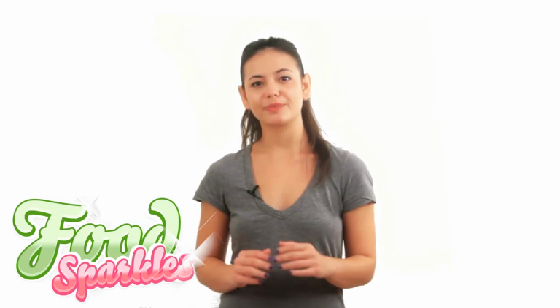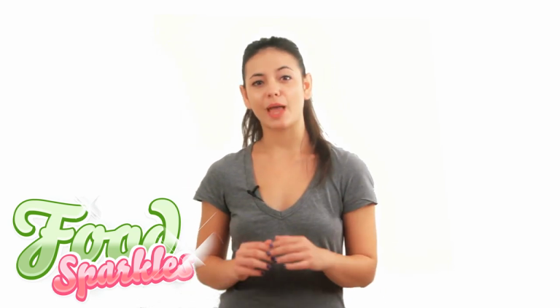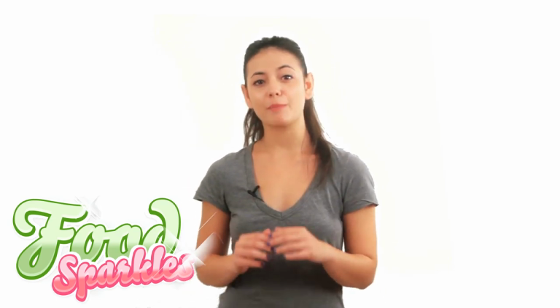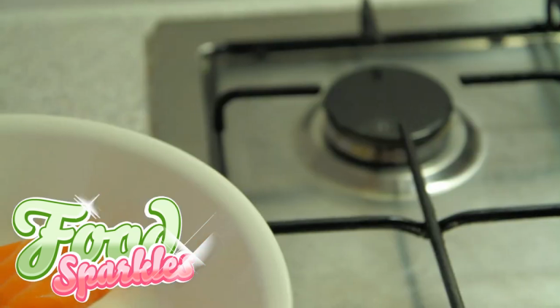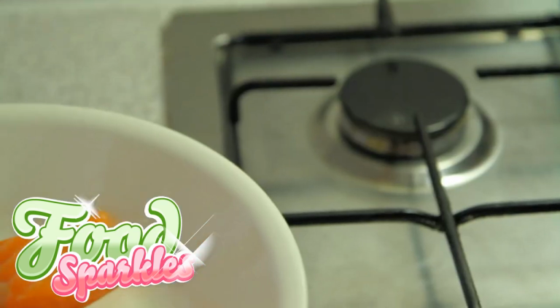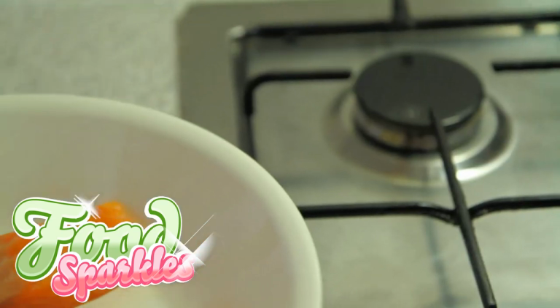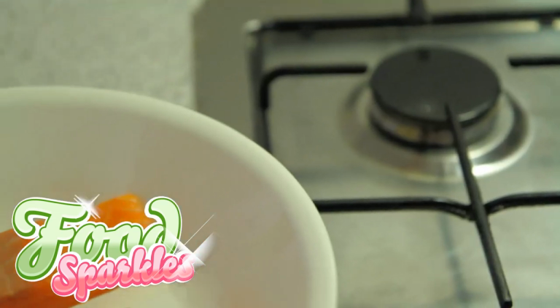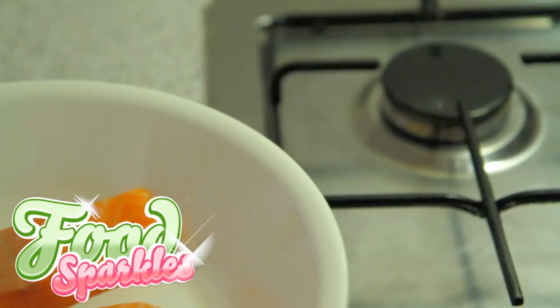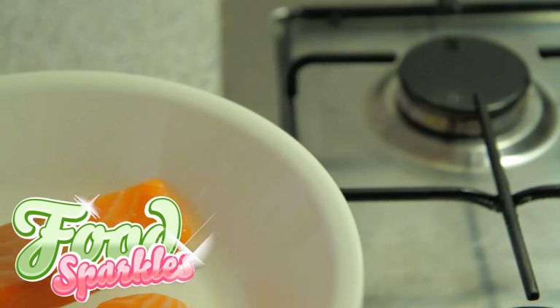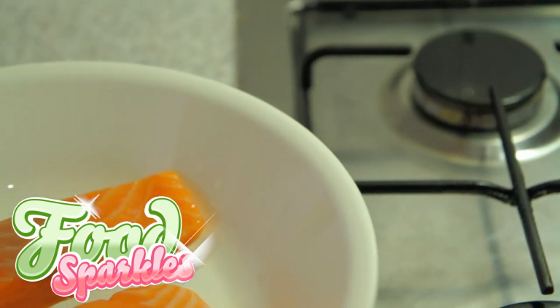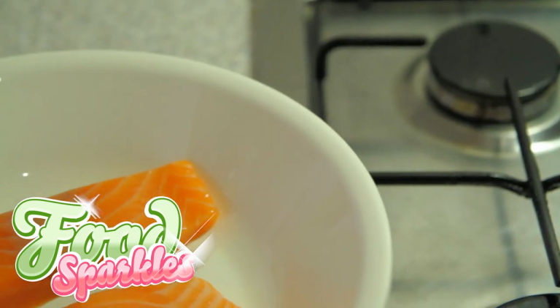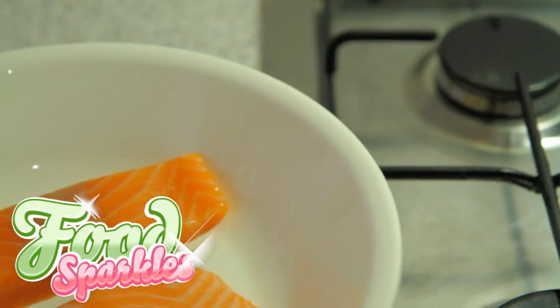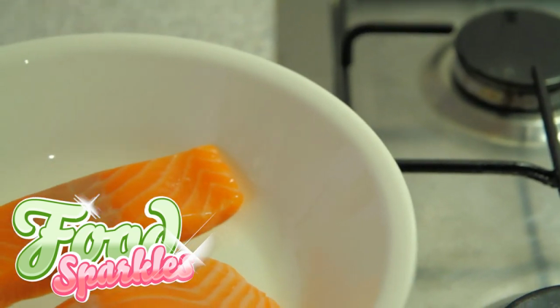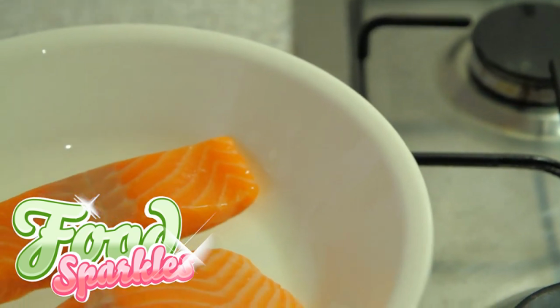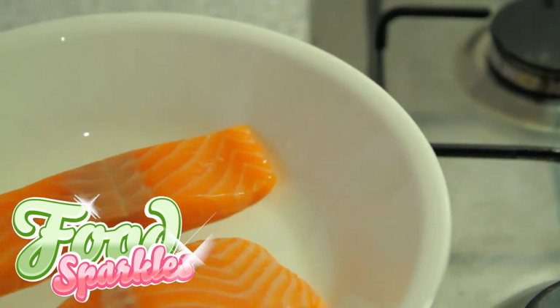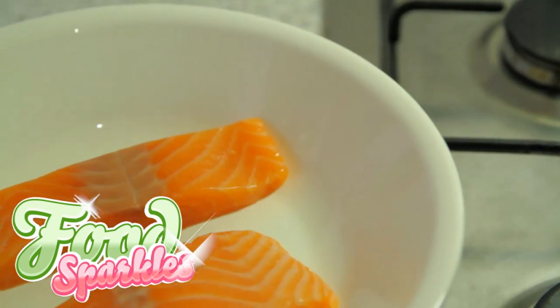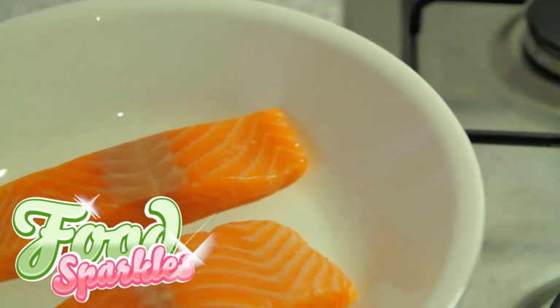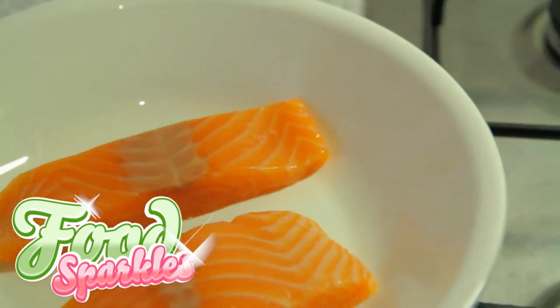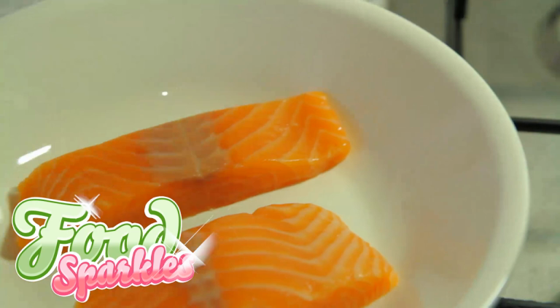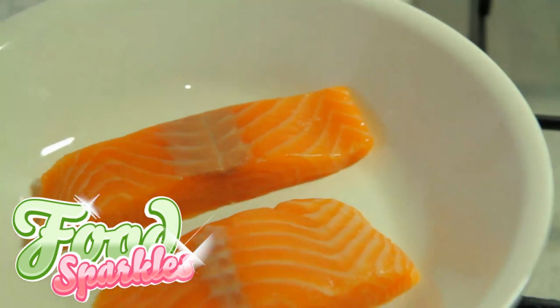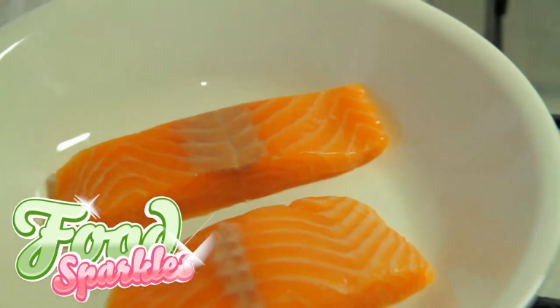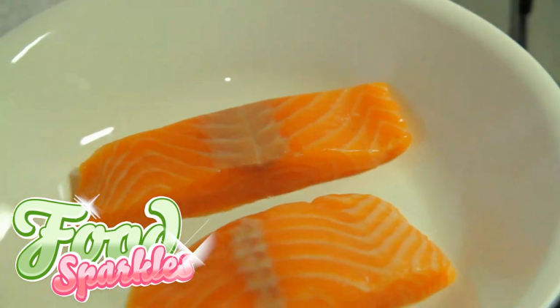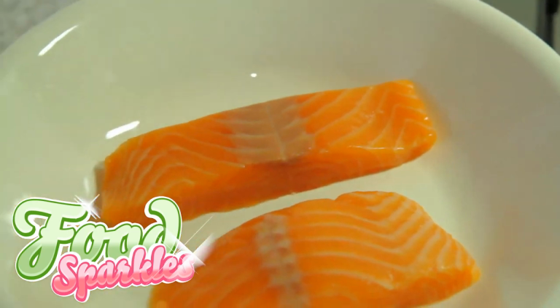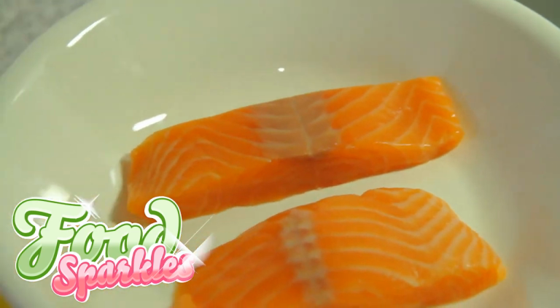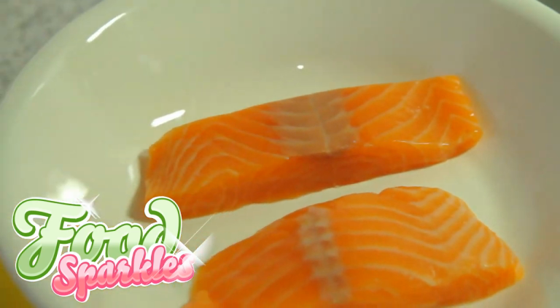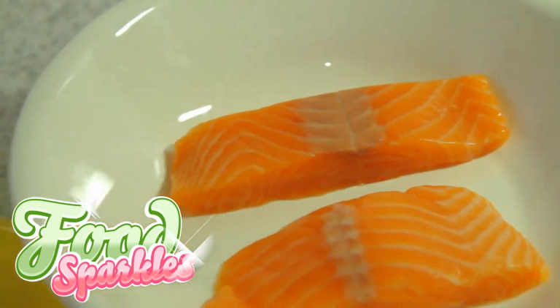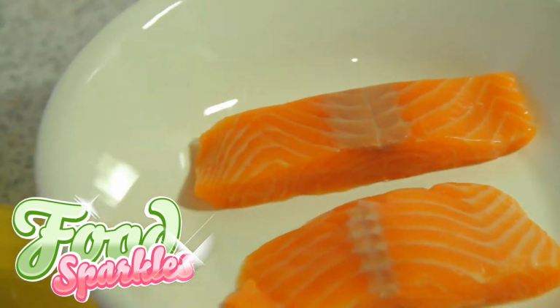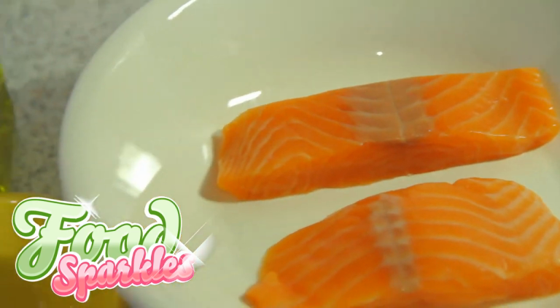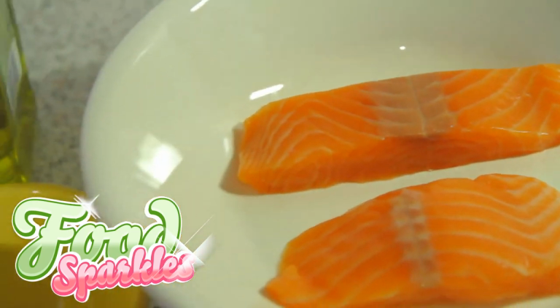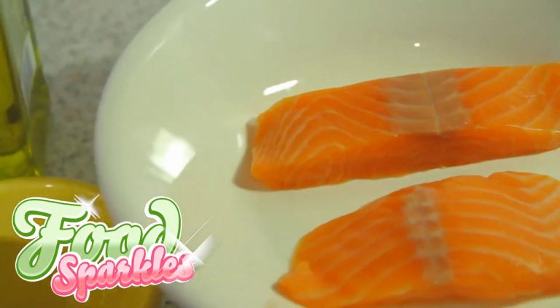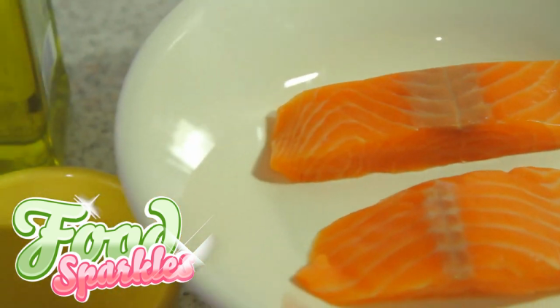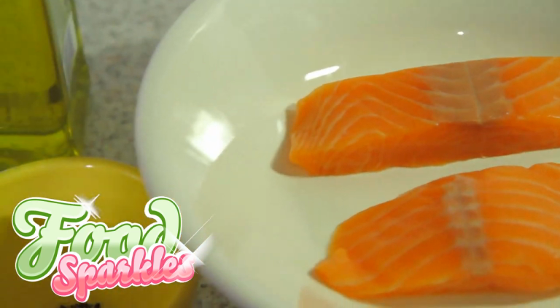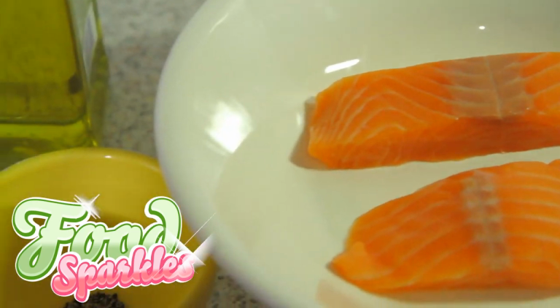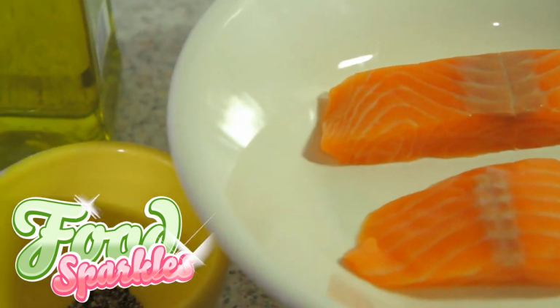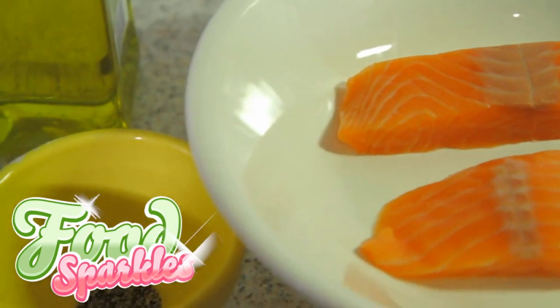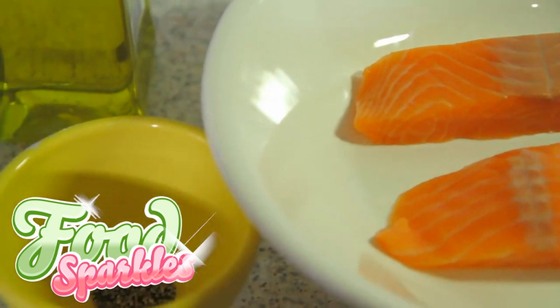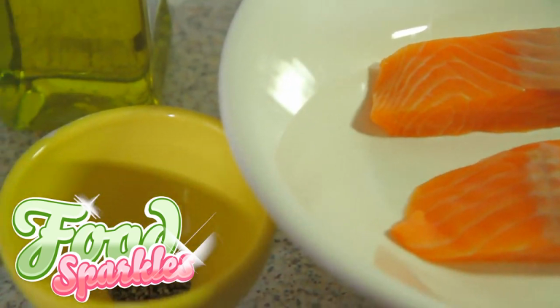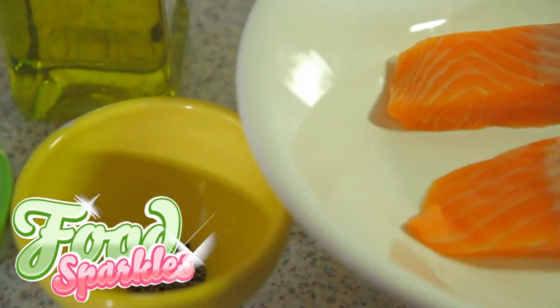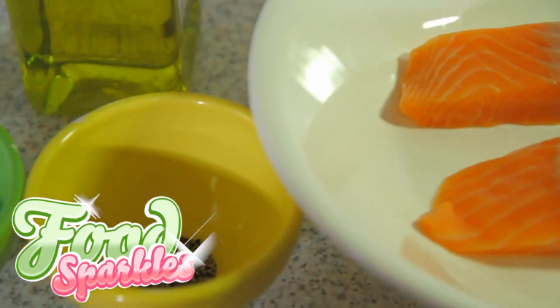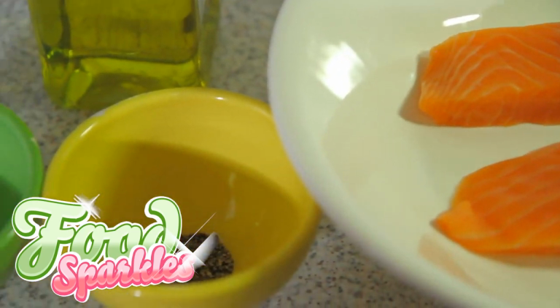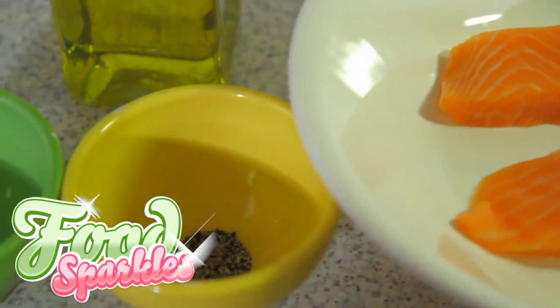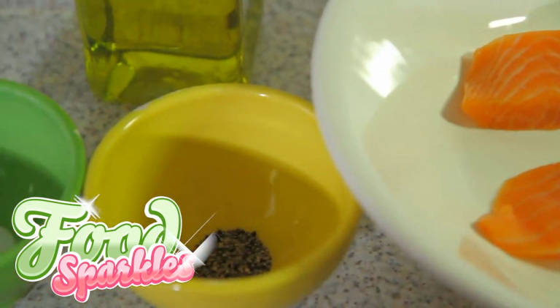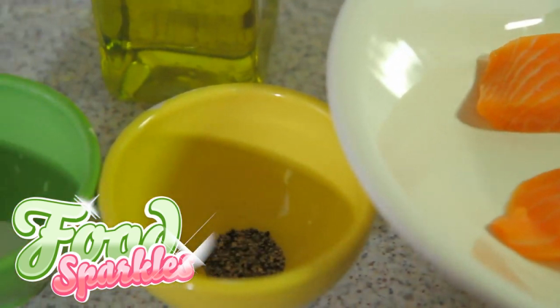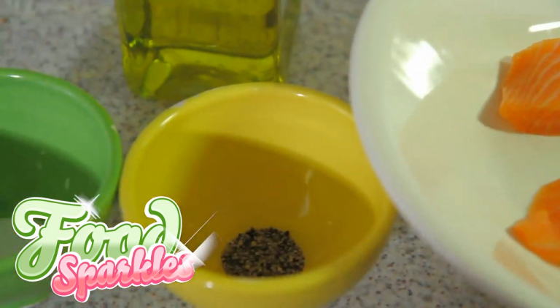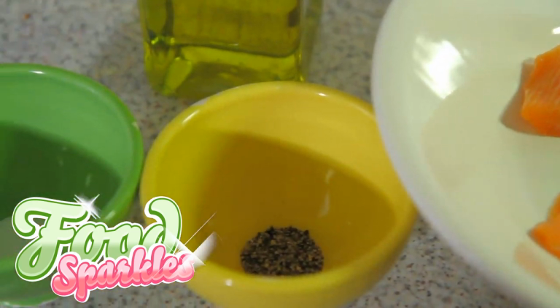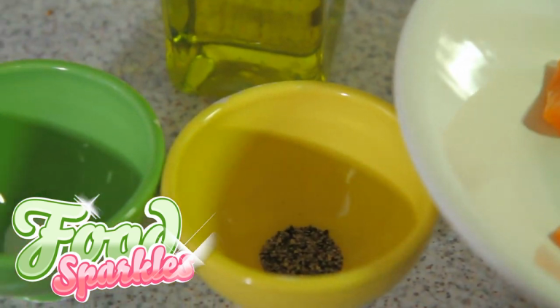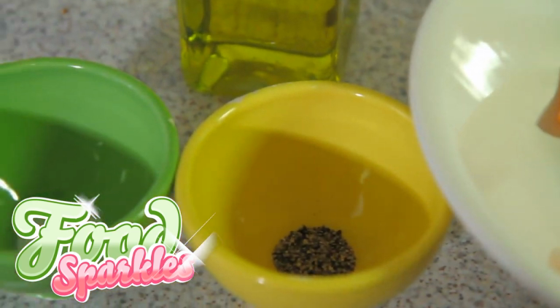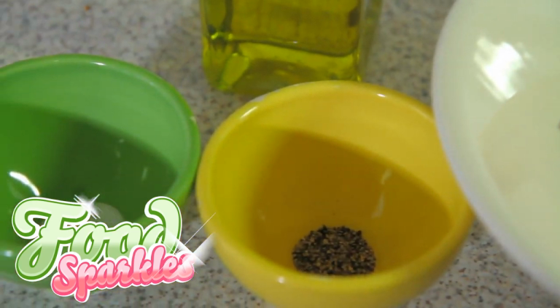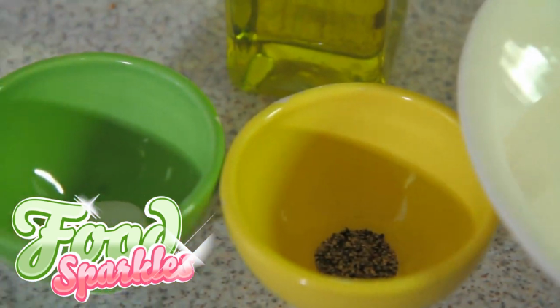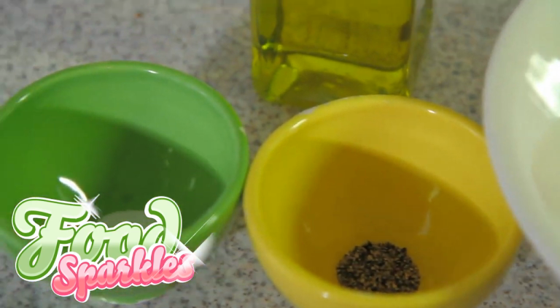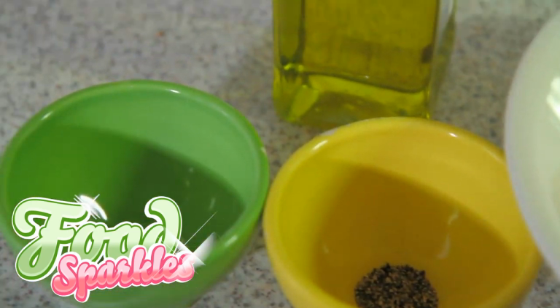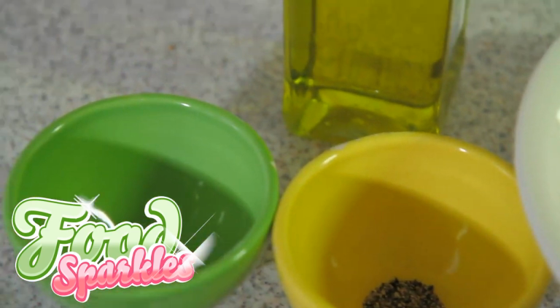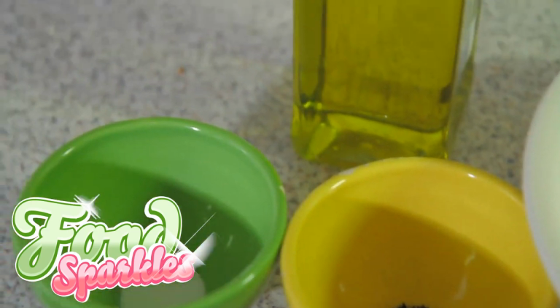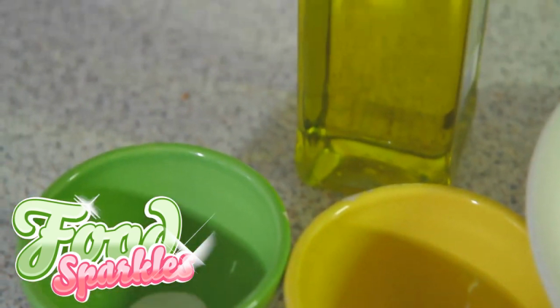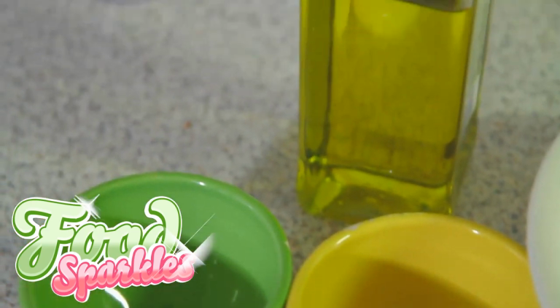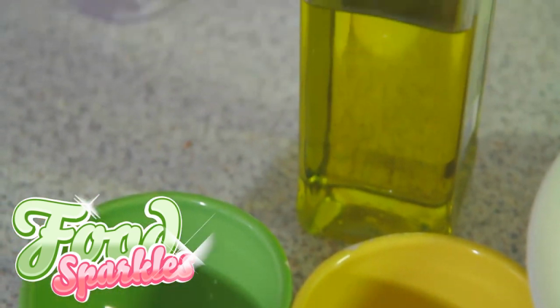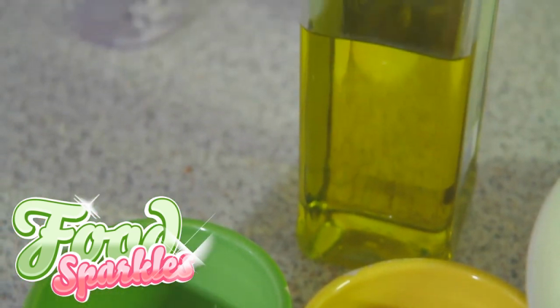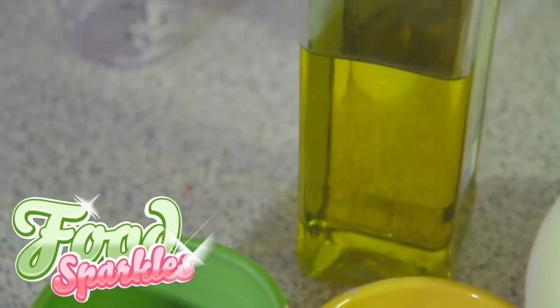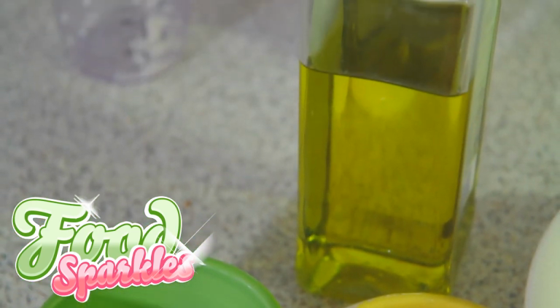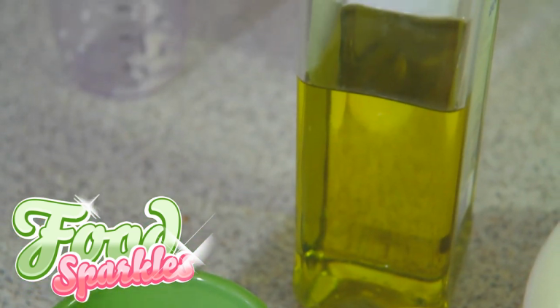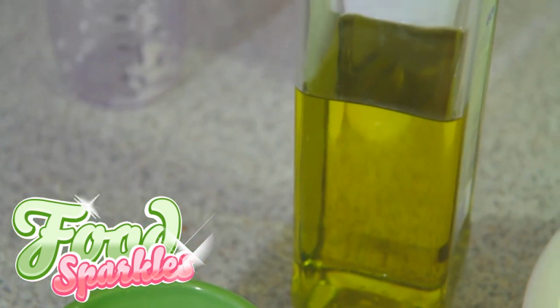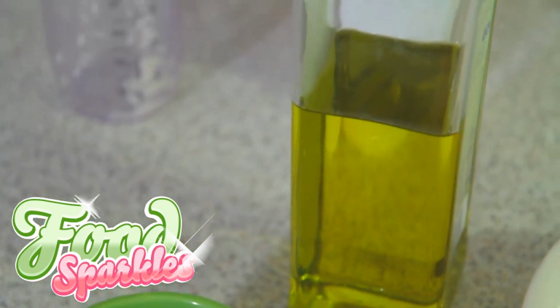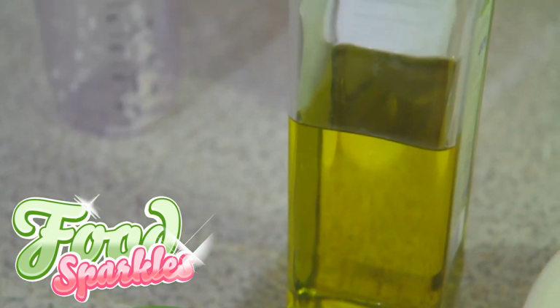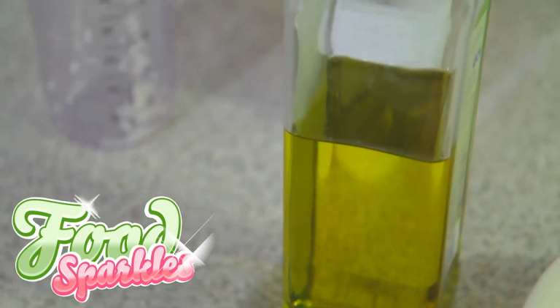Besides the salmon you will need a frying pan, olive oil, salt, pepper, and optionally lemon juice.